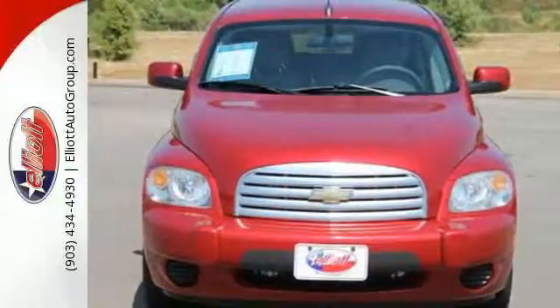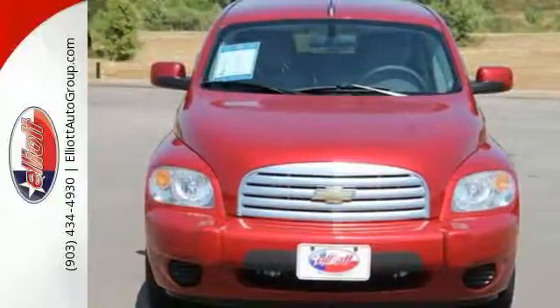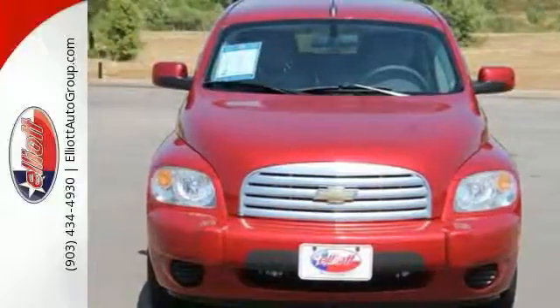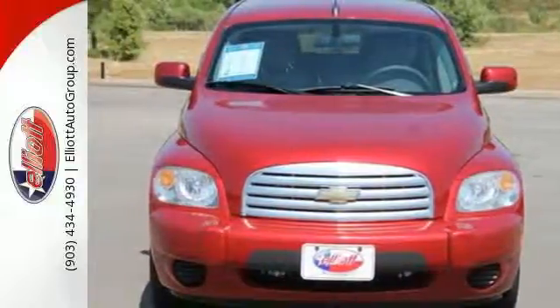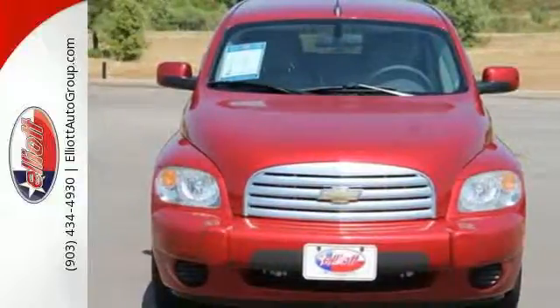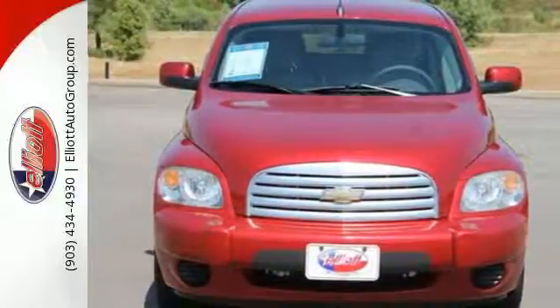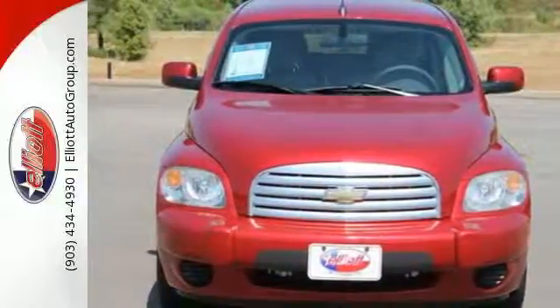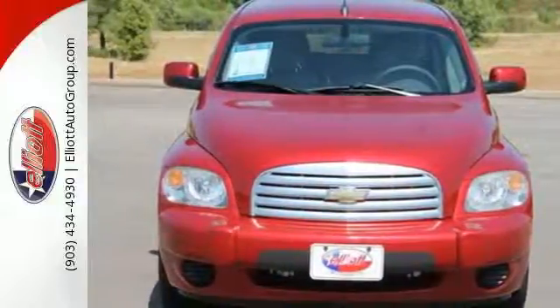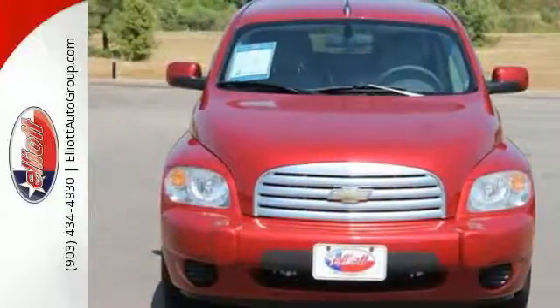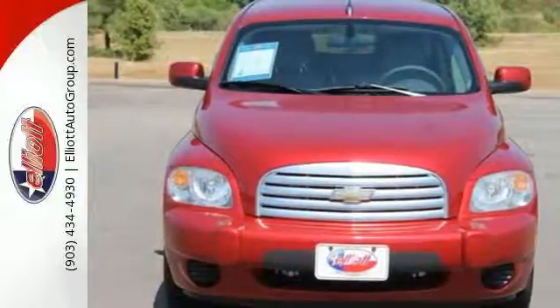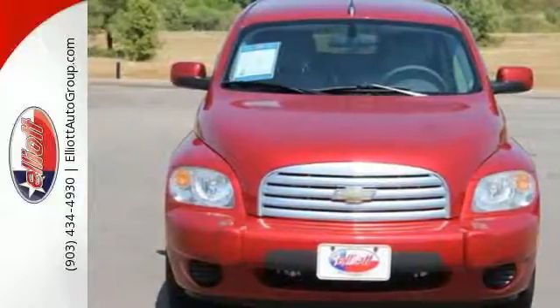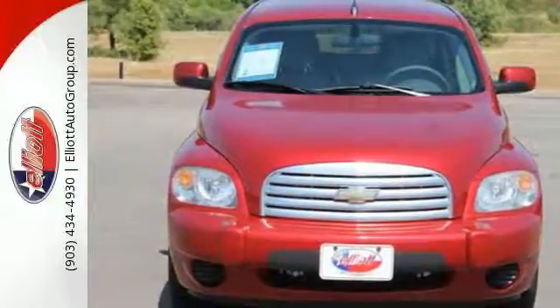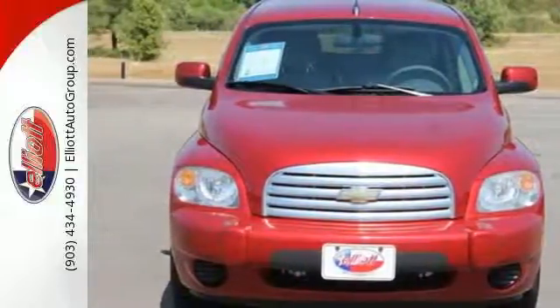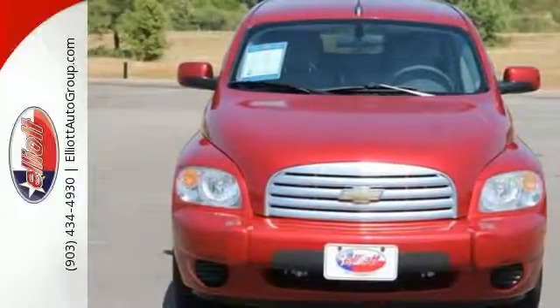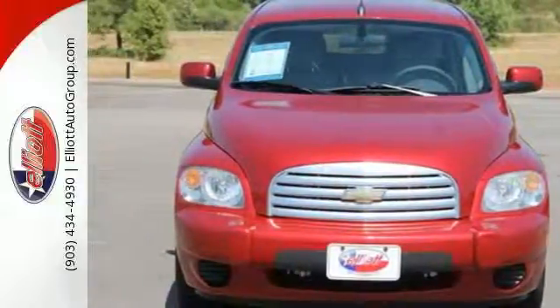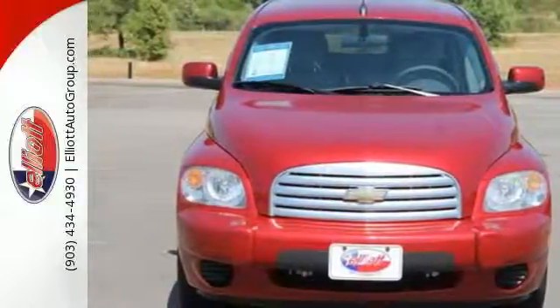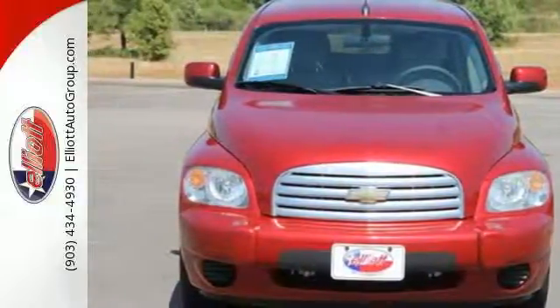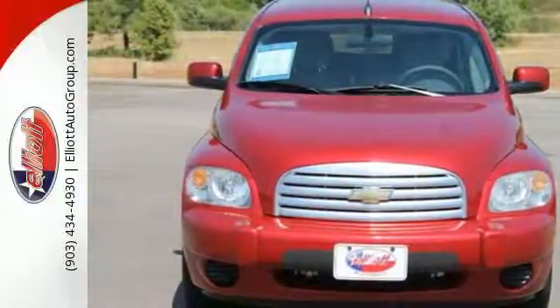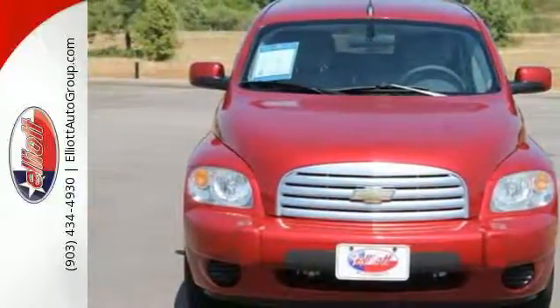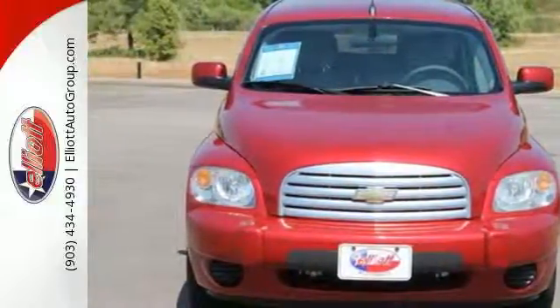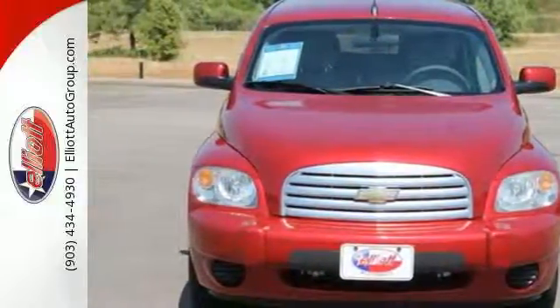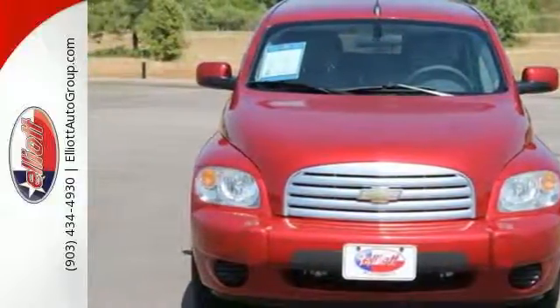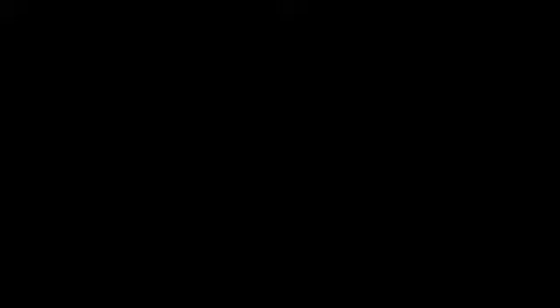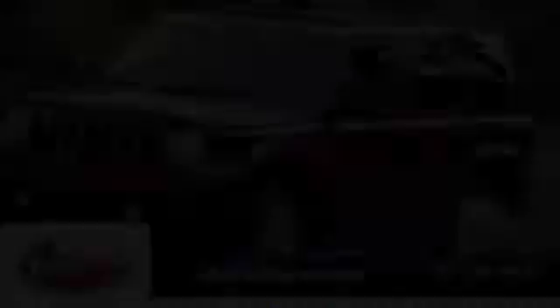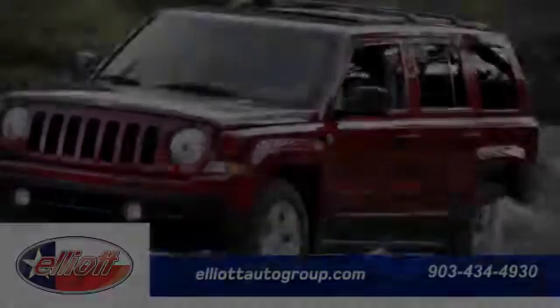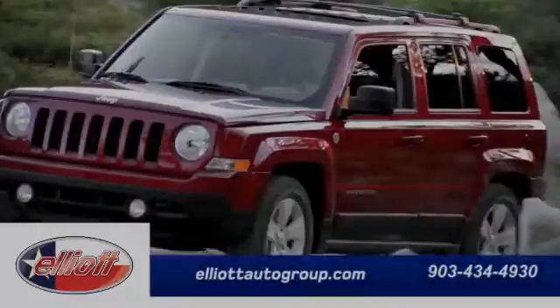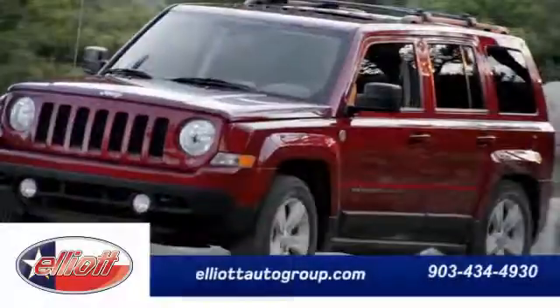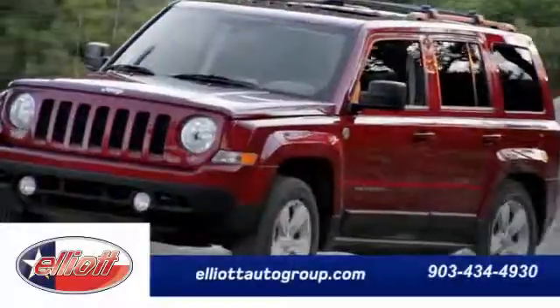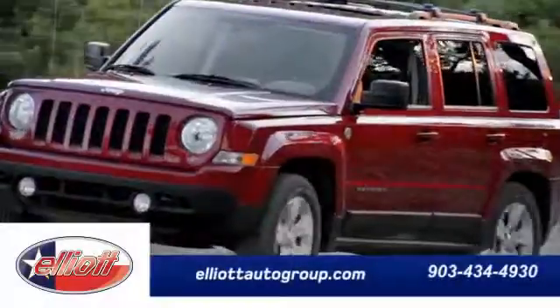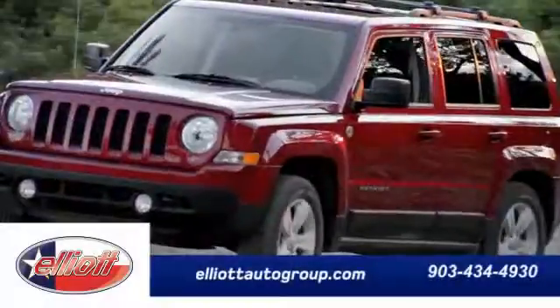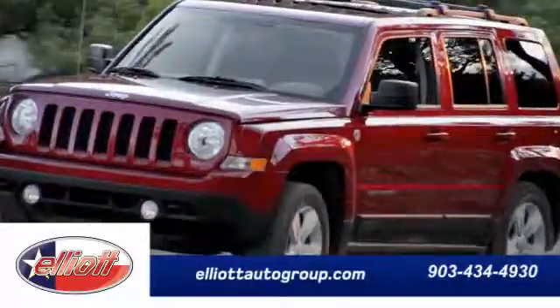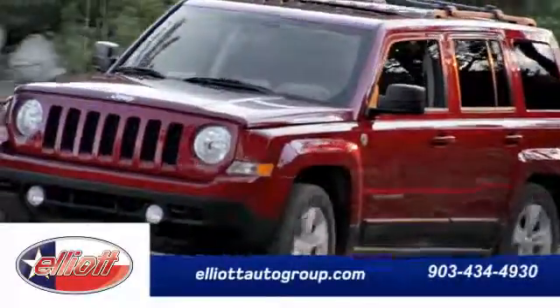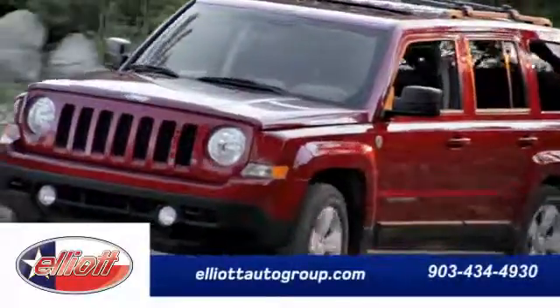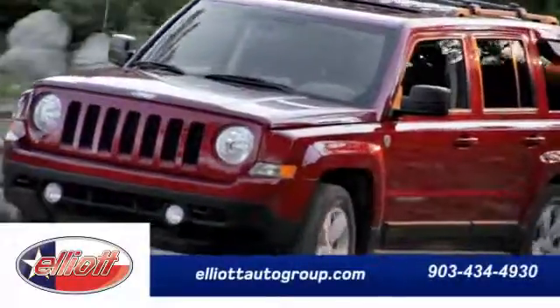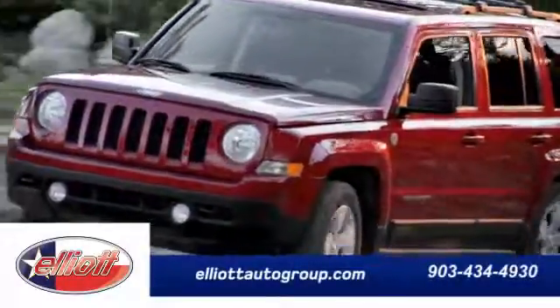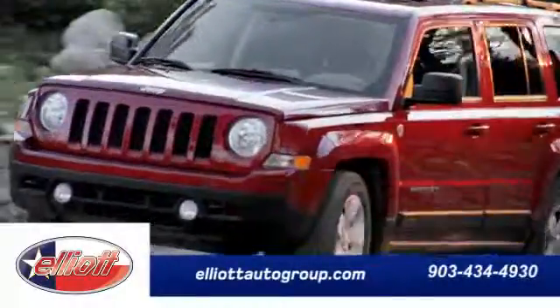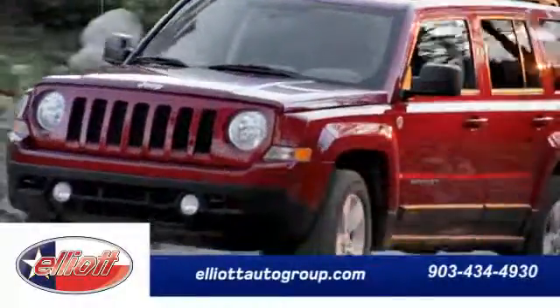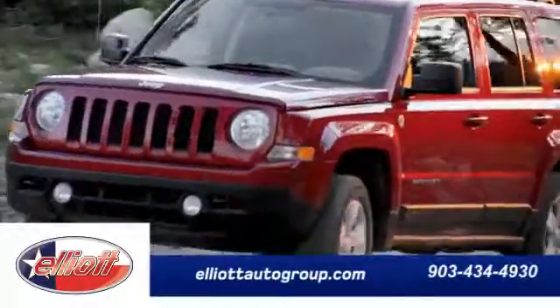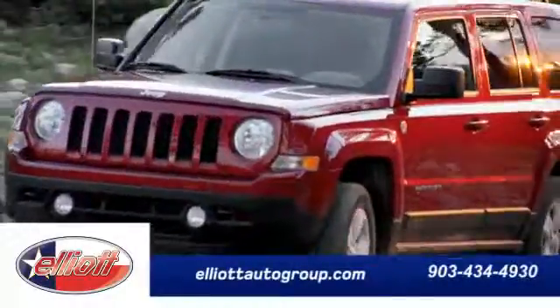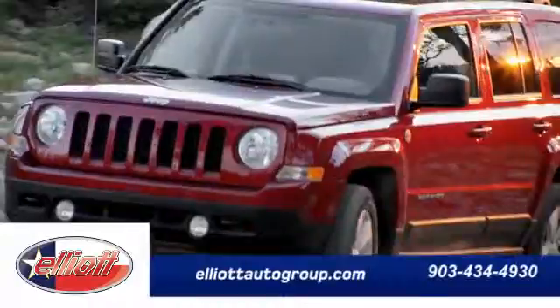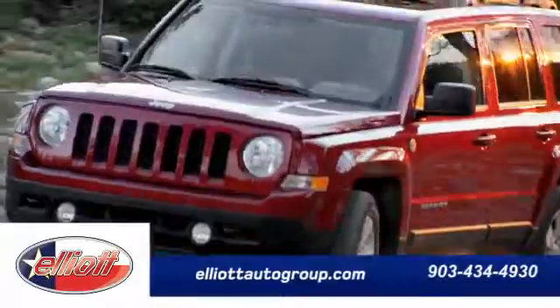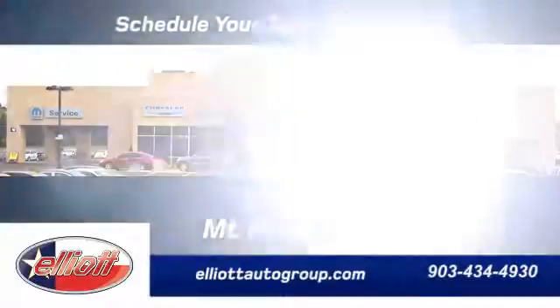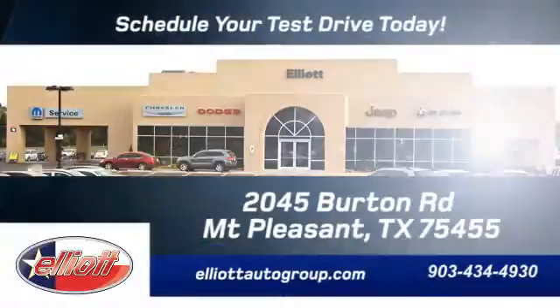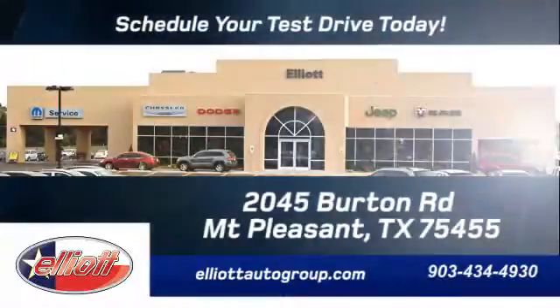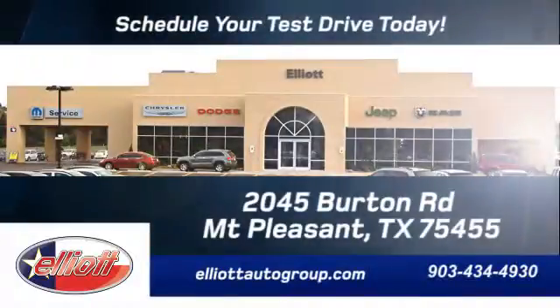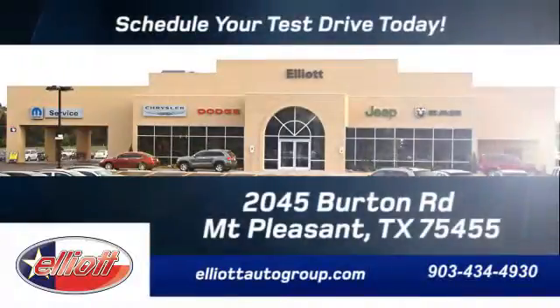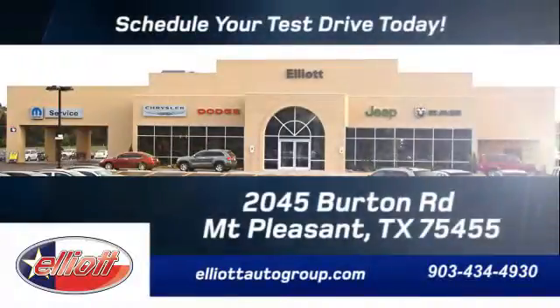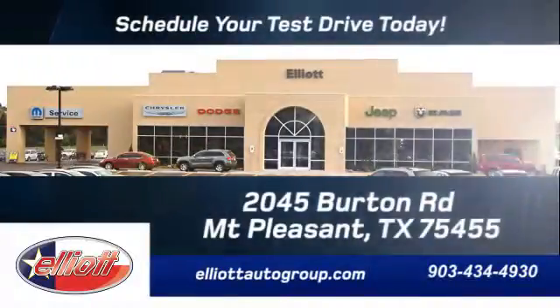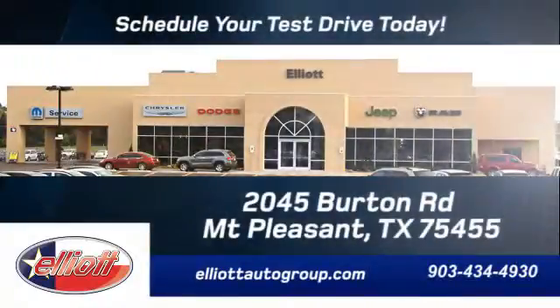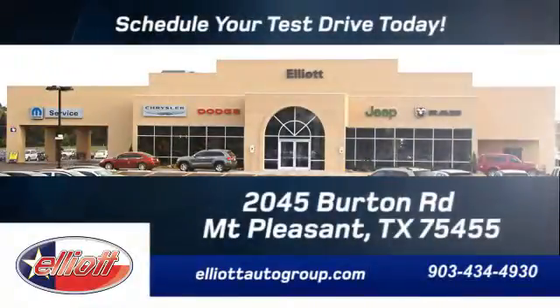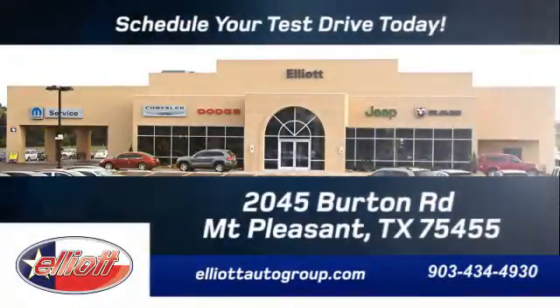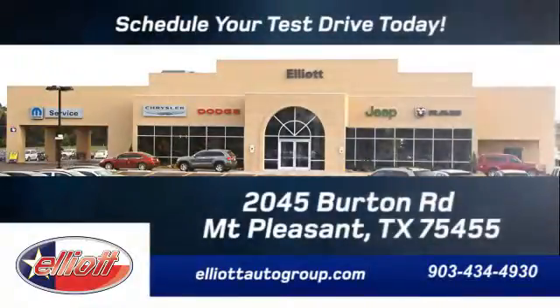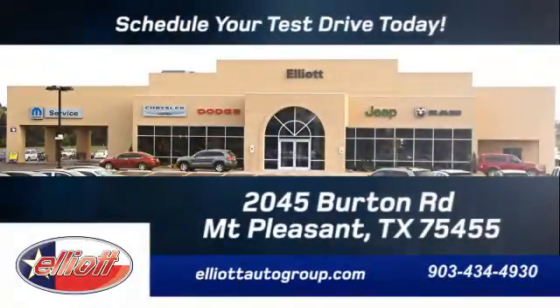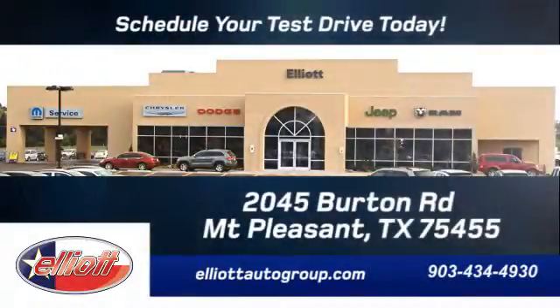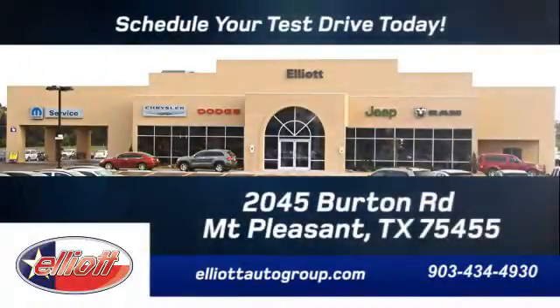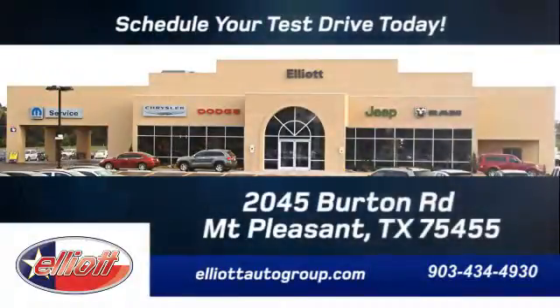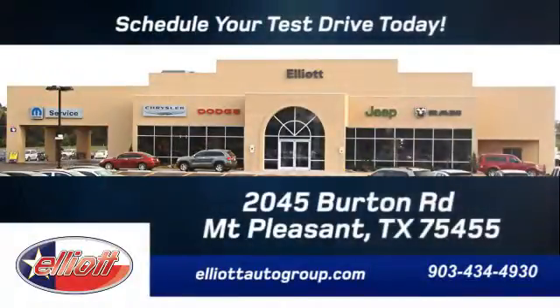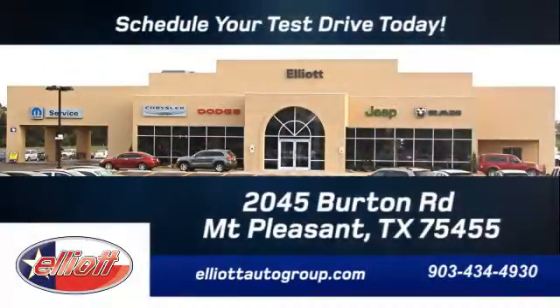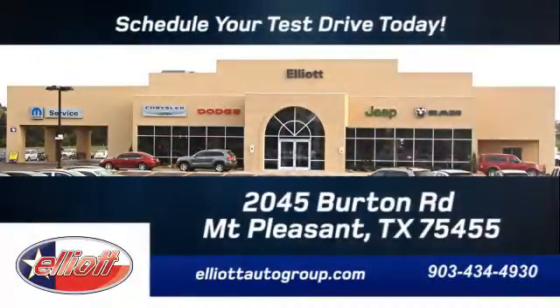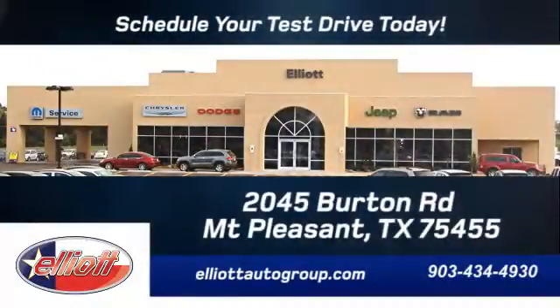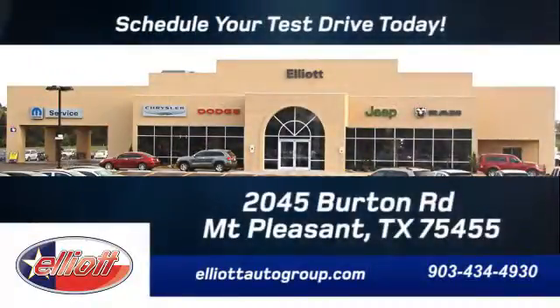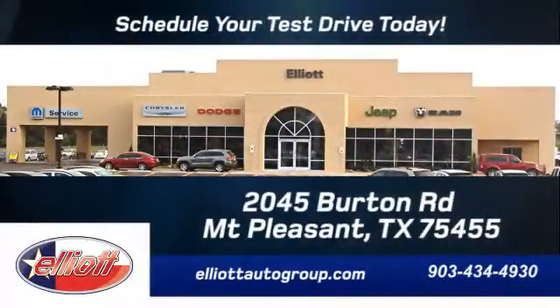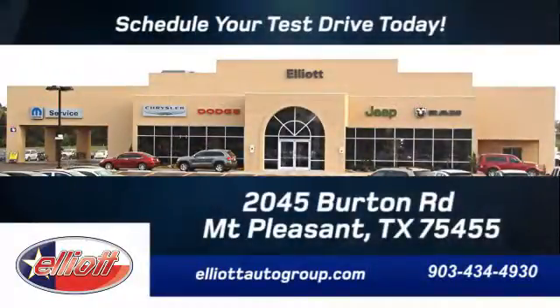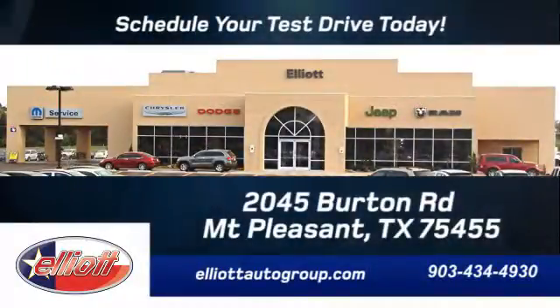See it for yourself today. Schedule your test drive today. We are located just off I-30 on Burton Road in Mount Pleasant.